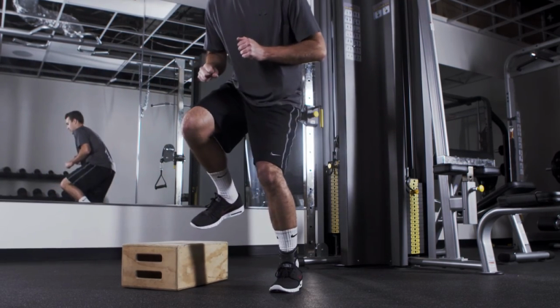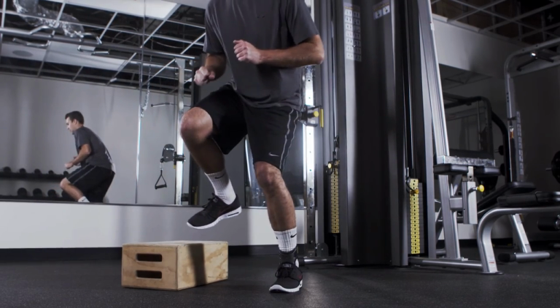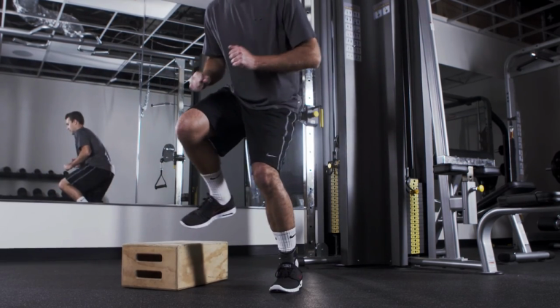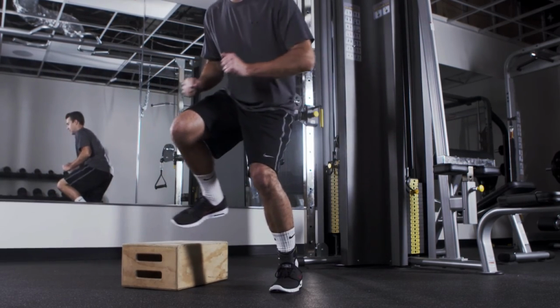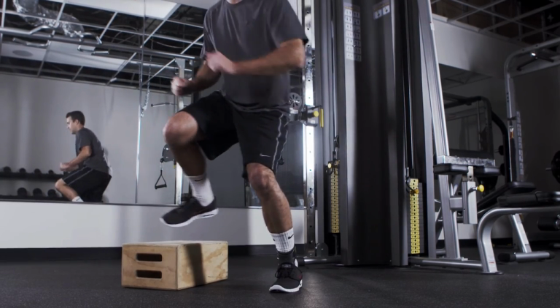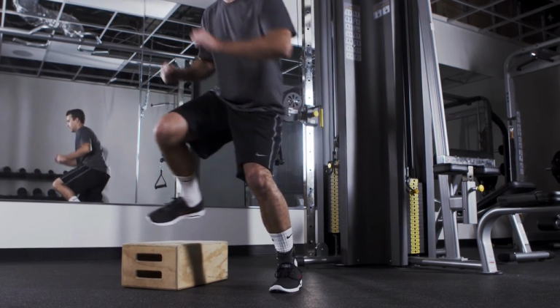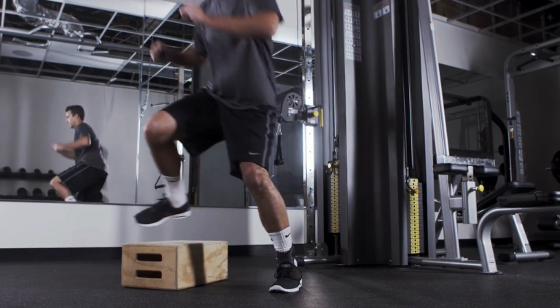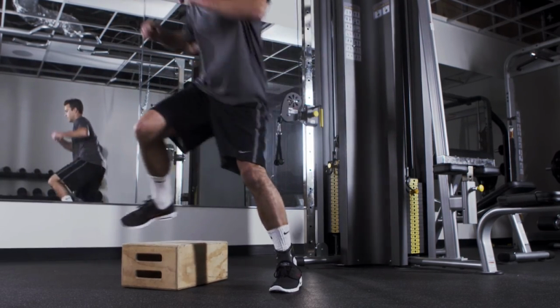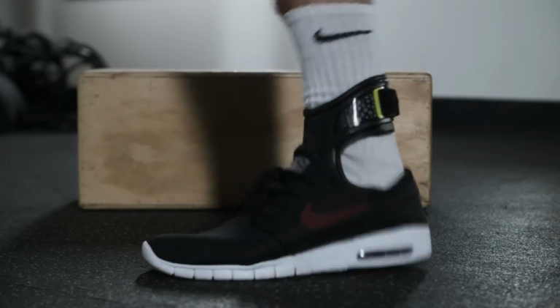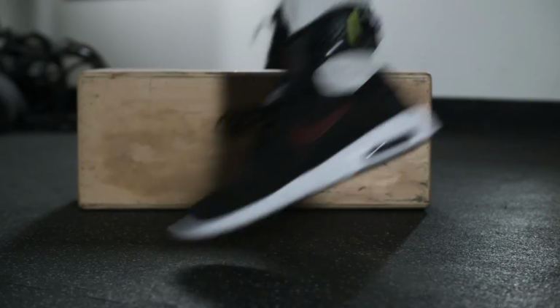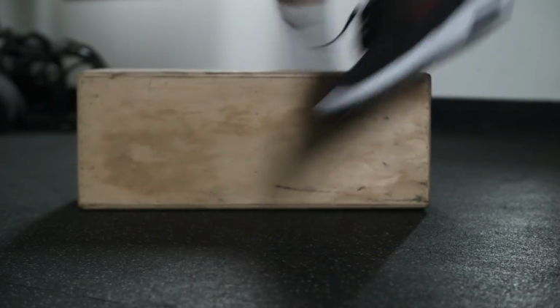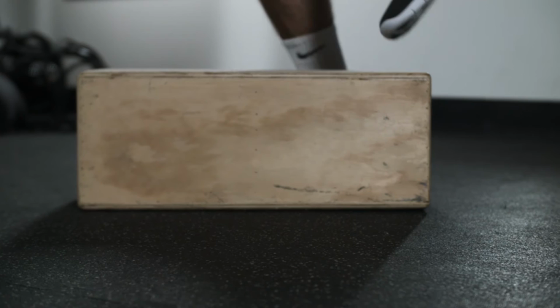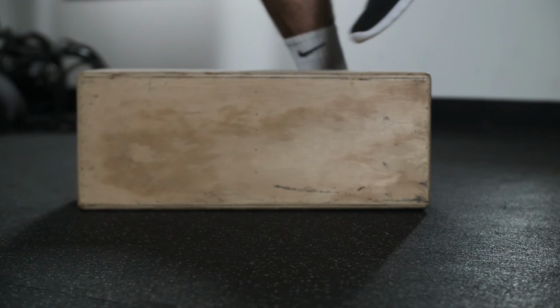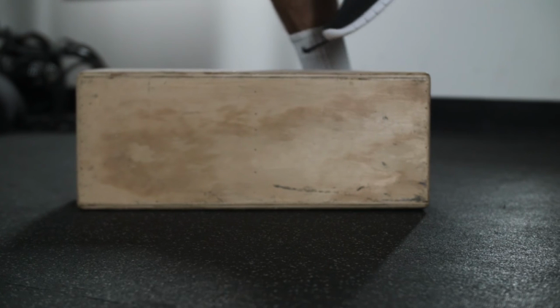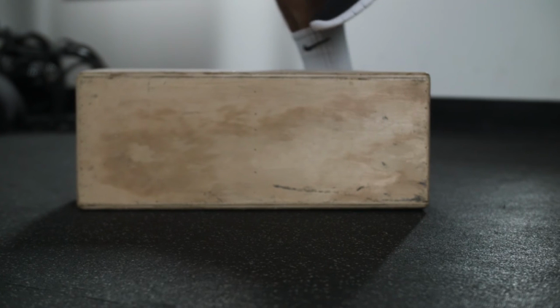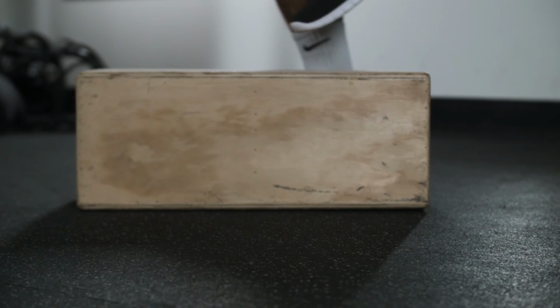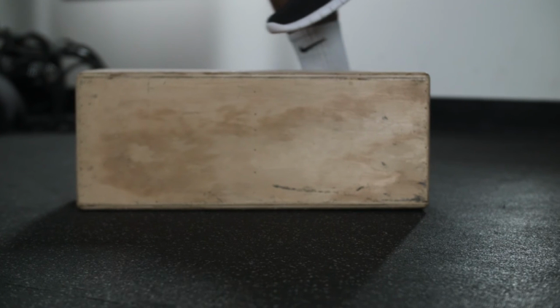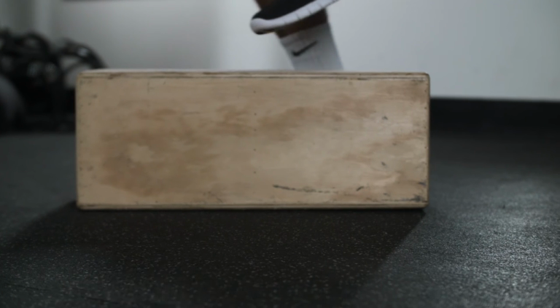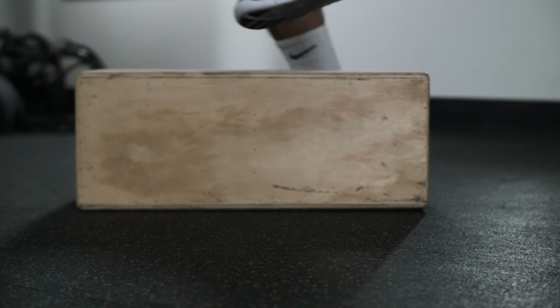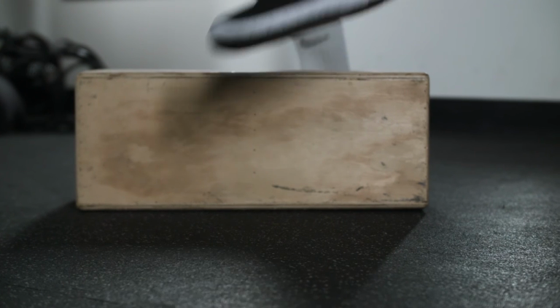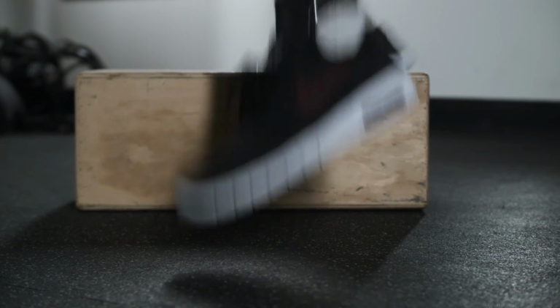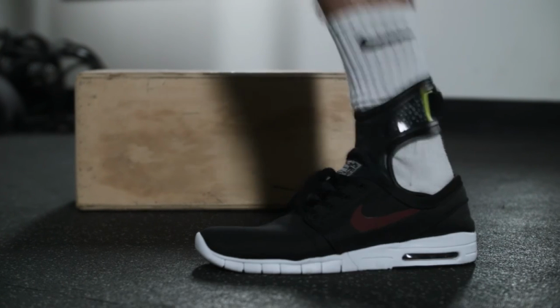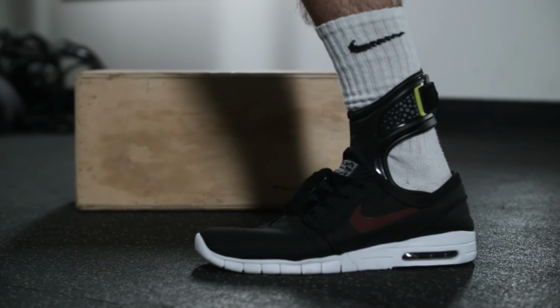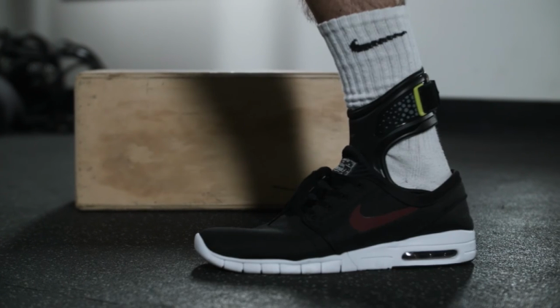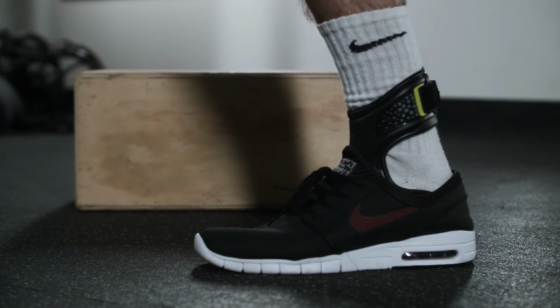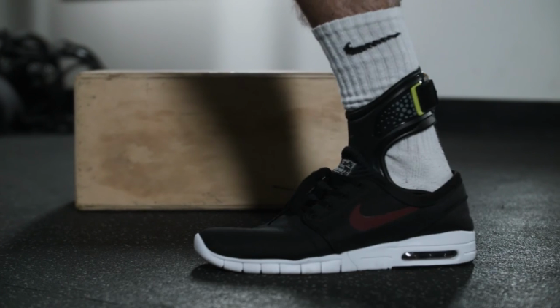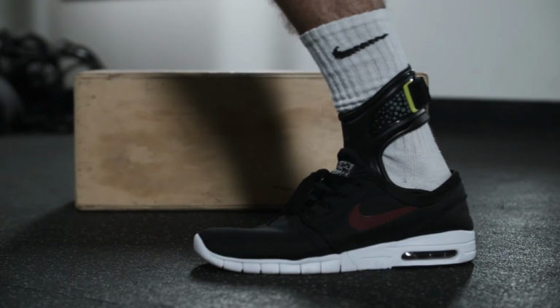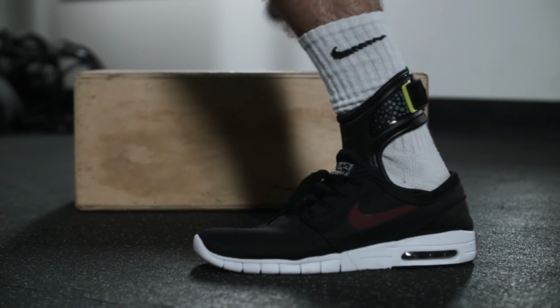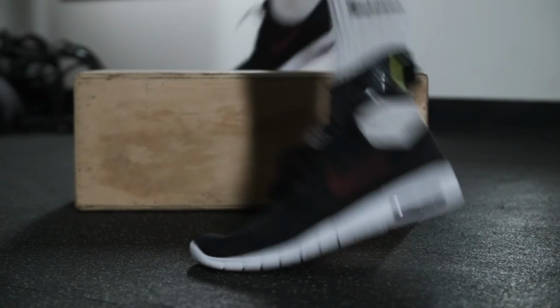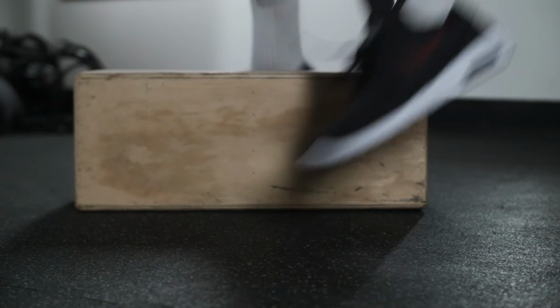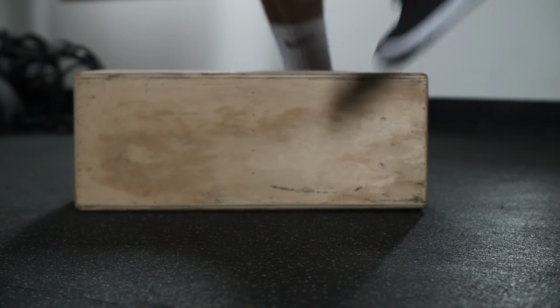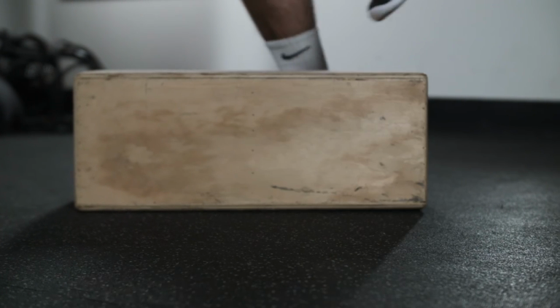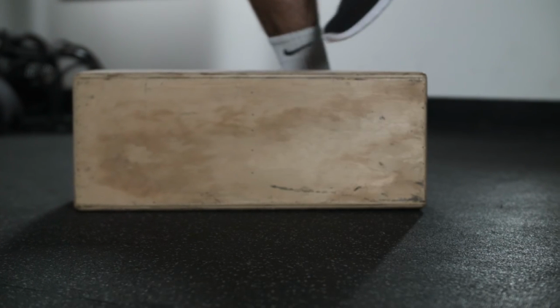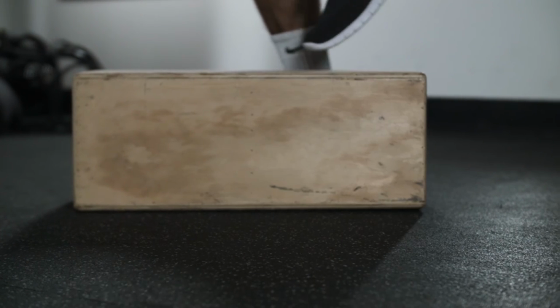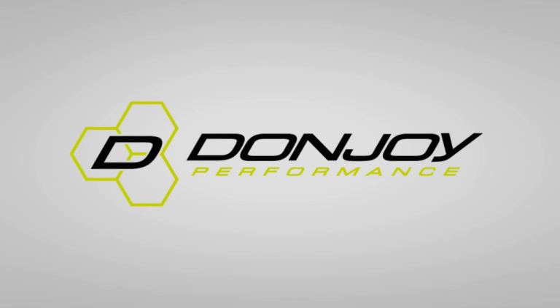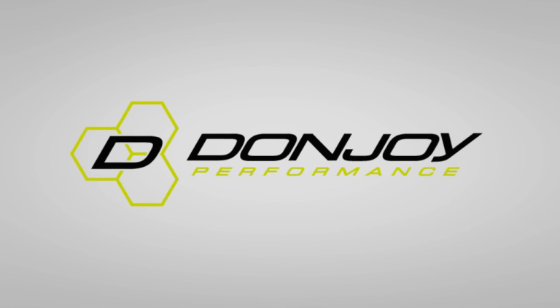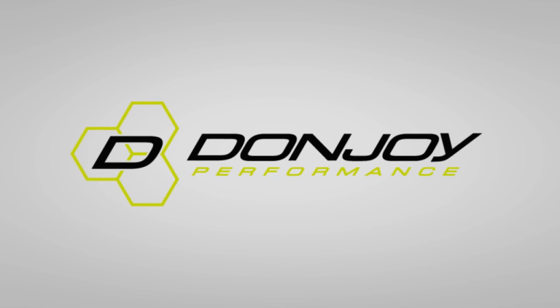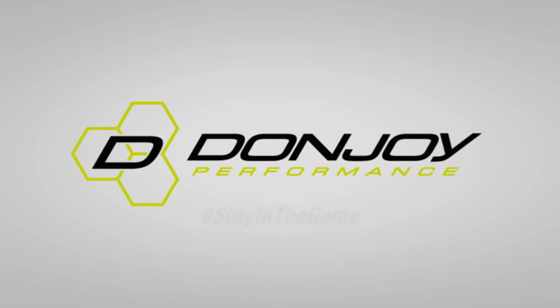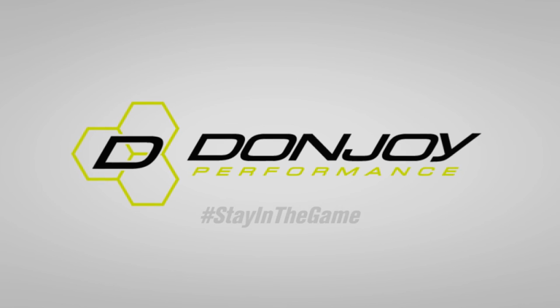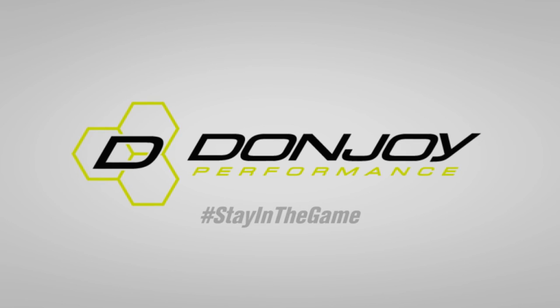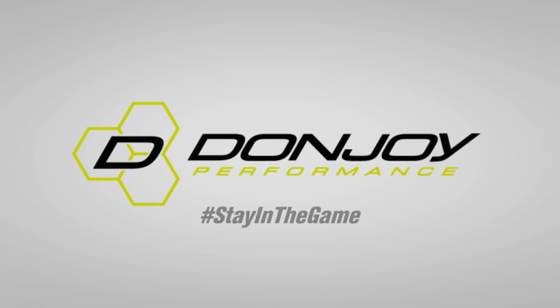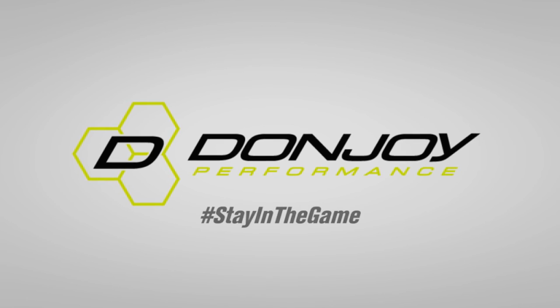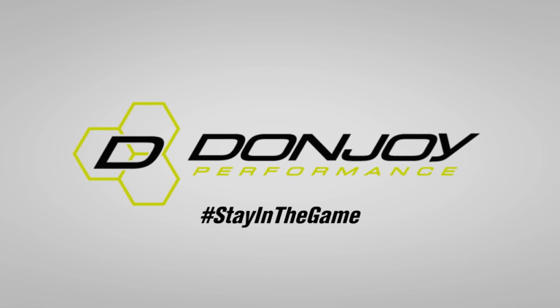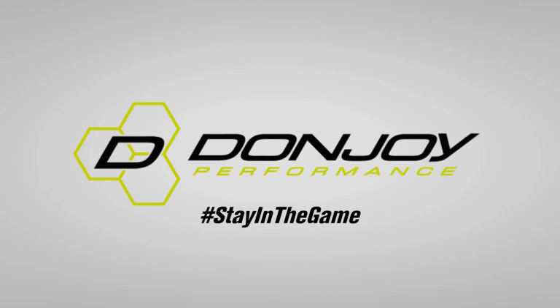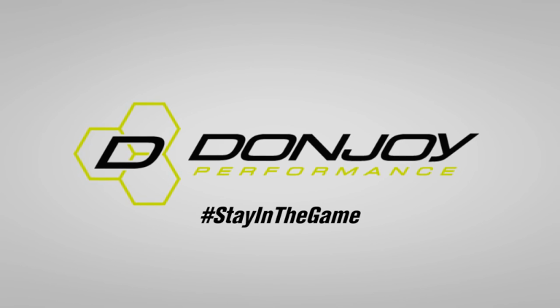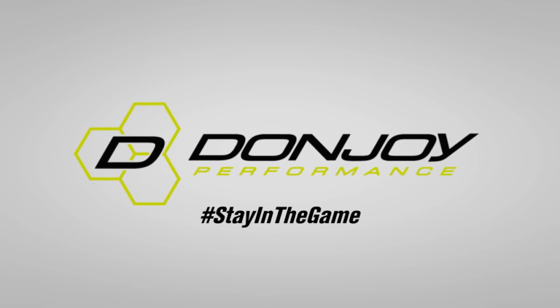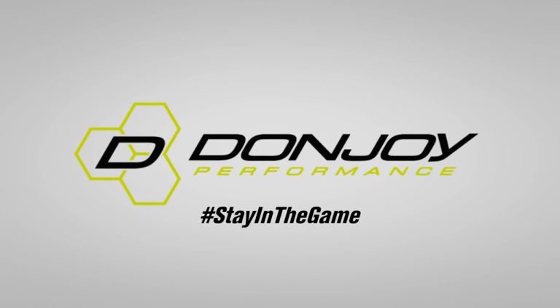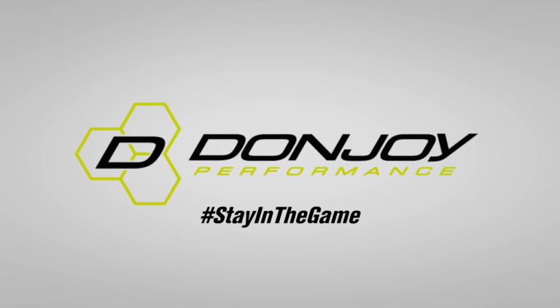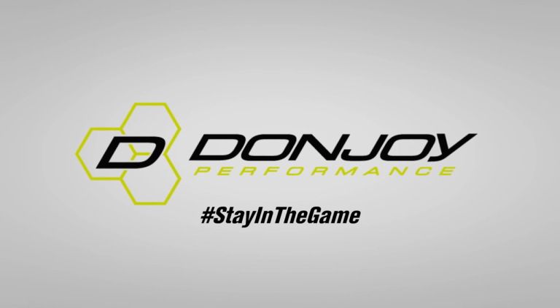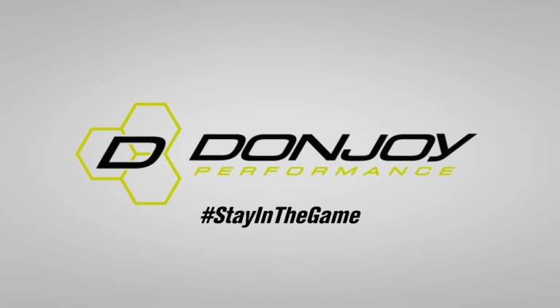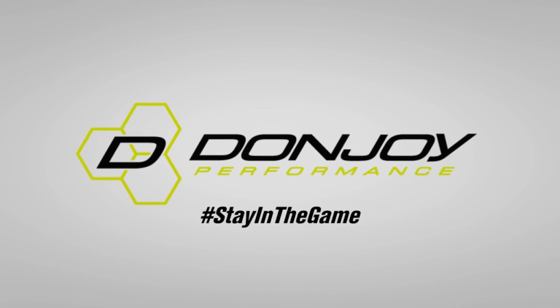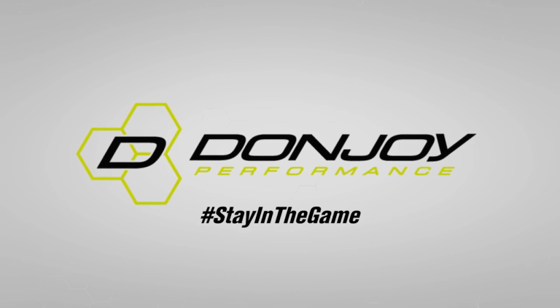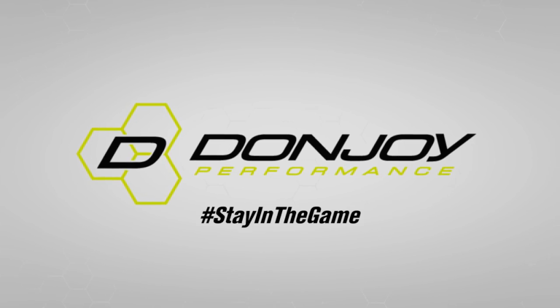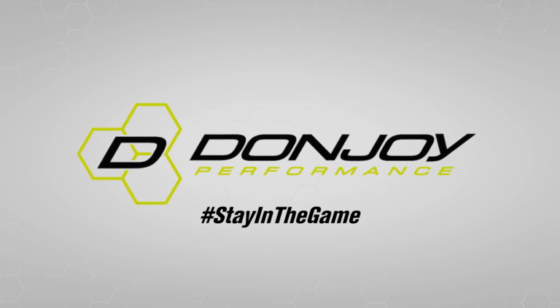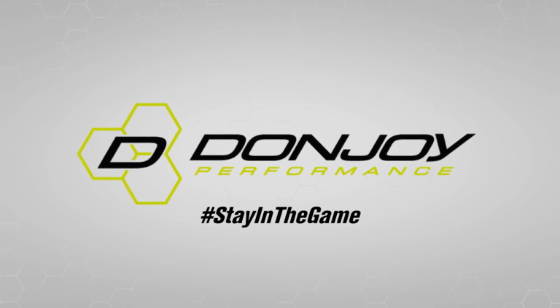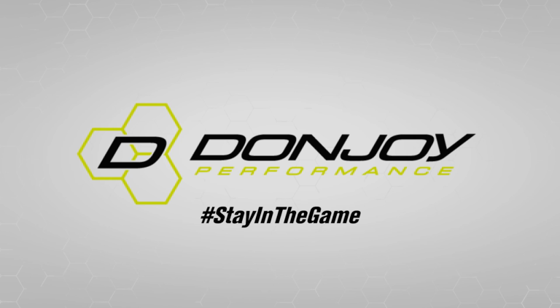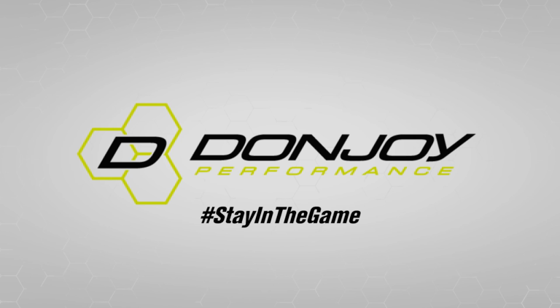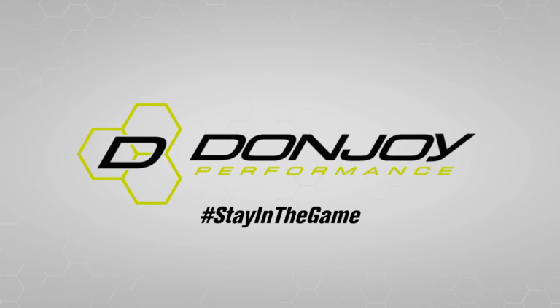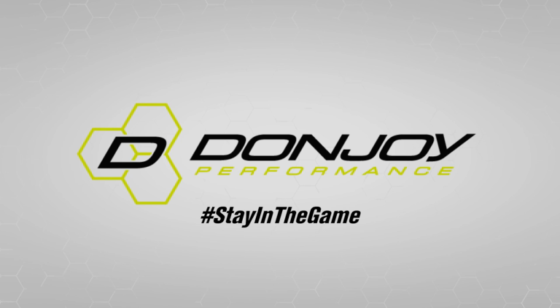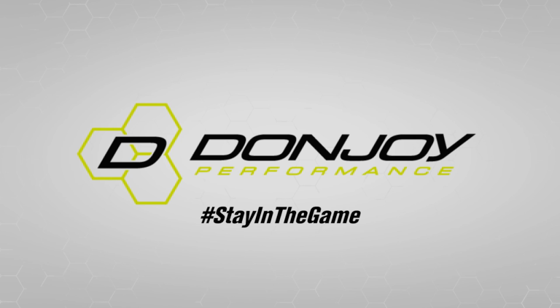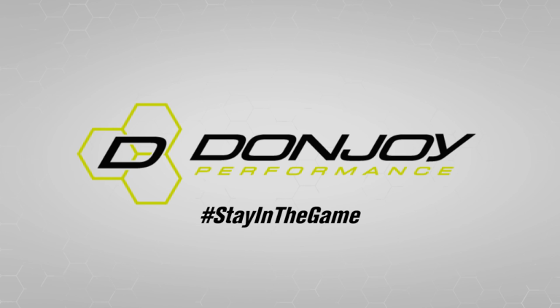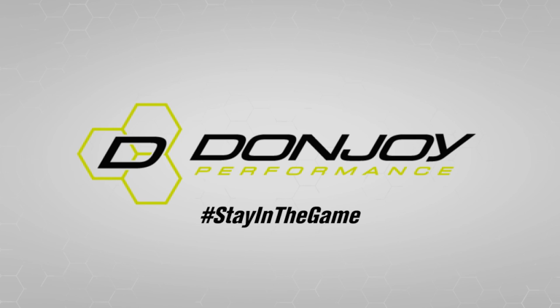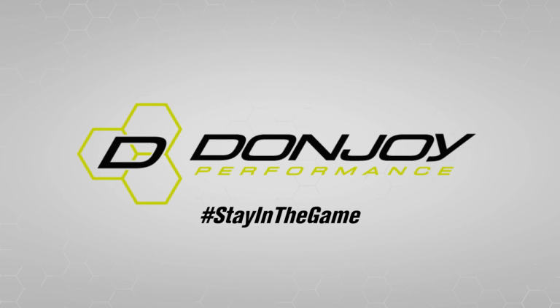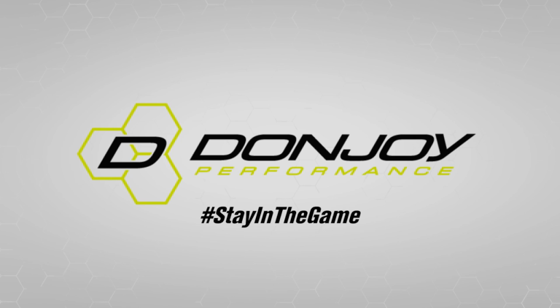For any questions, you can contact DonJoy Performance's customer service. And thank you for trusting your sports medicine needs to DonJoy.